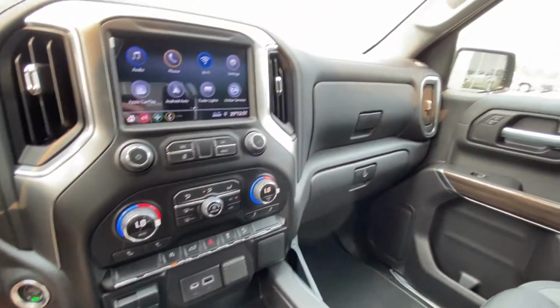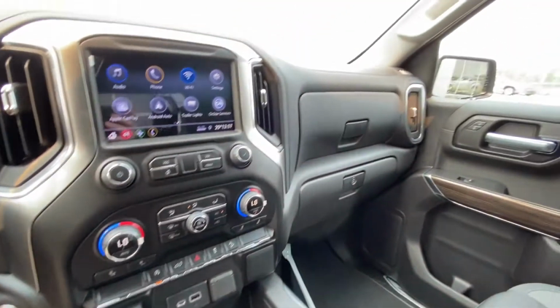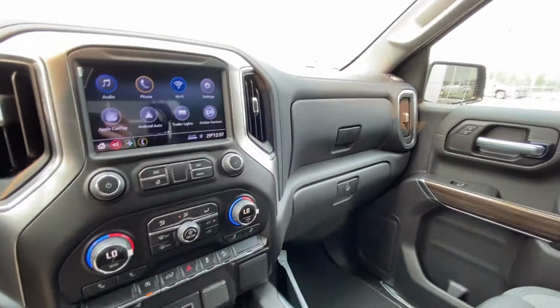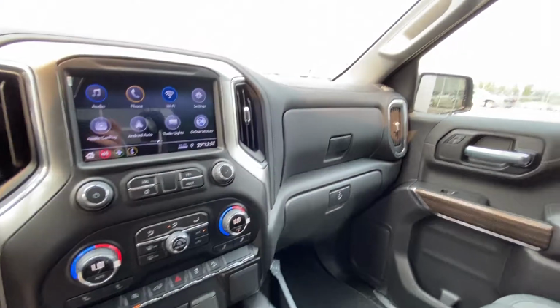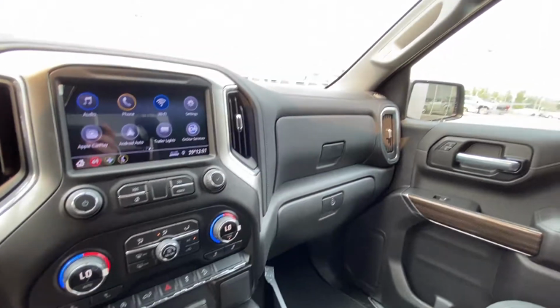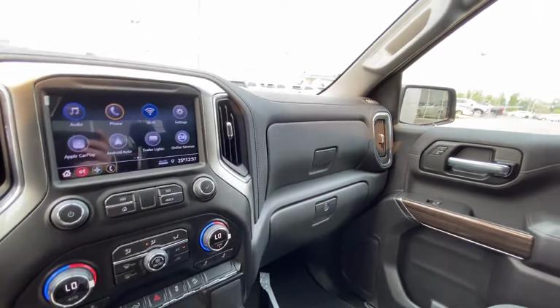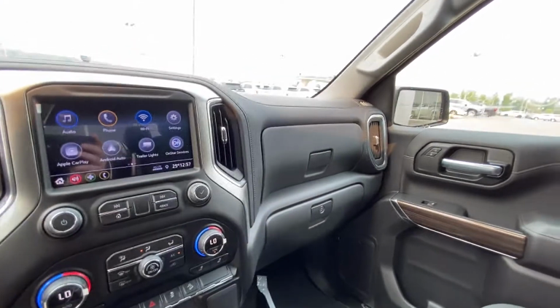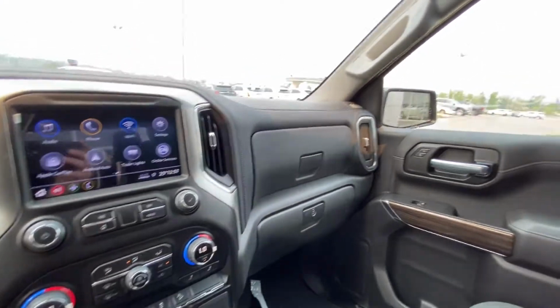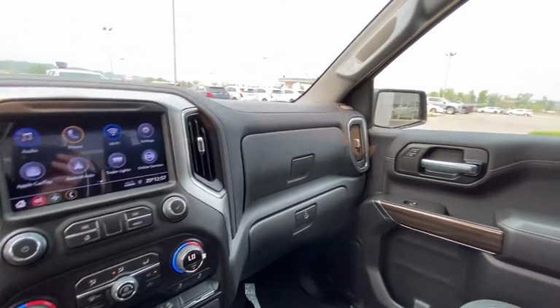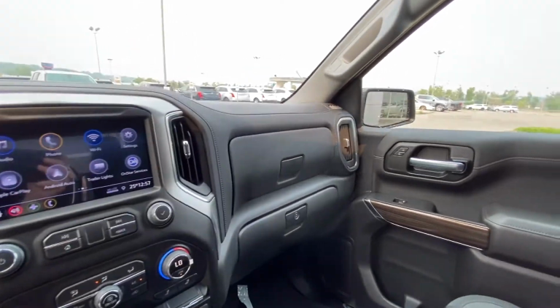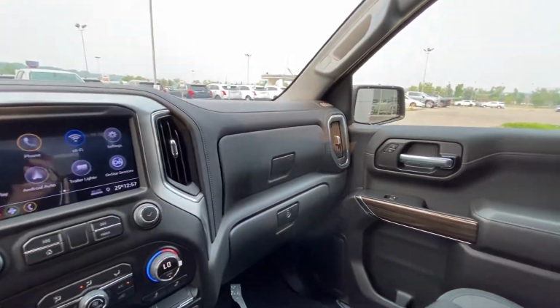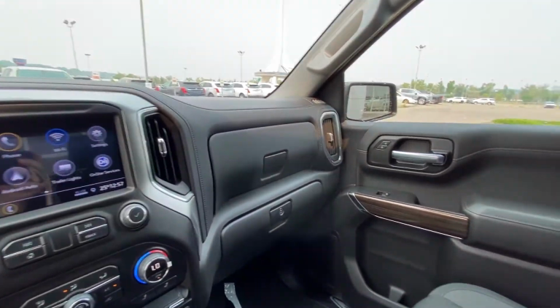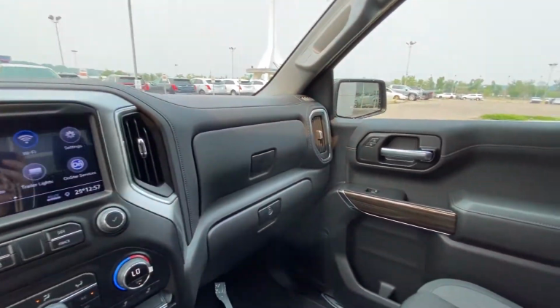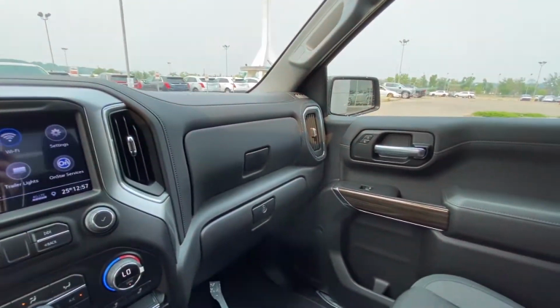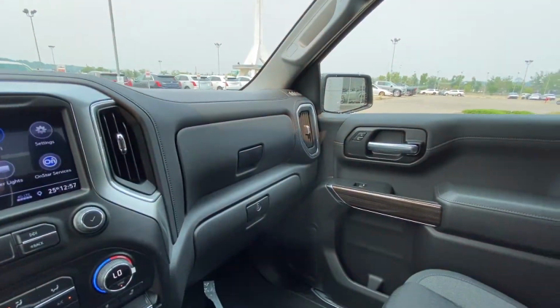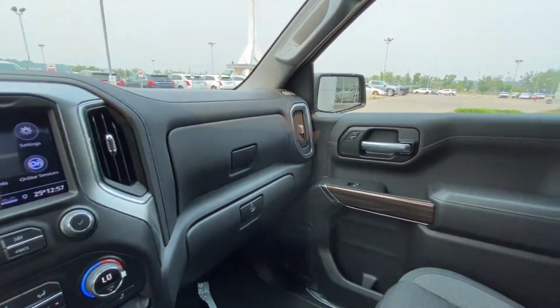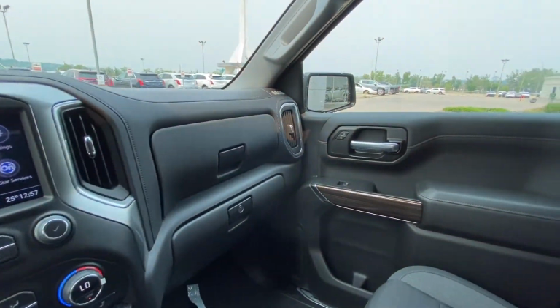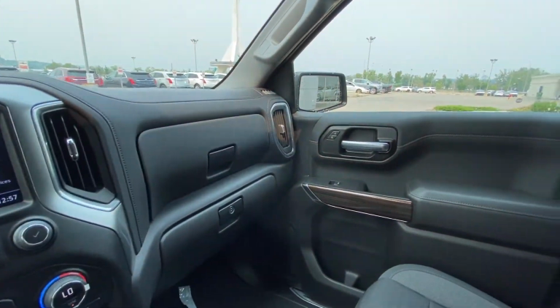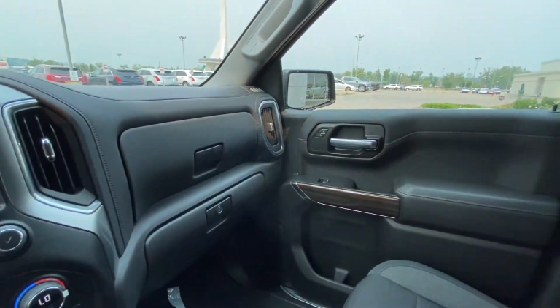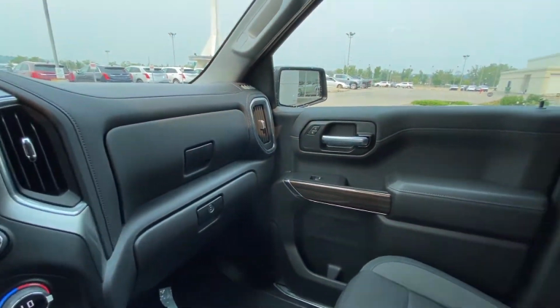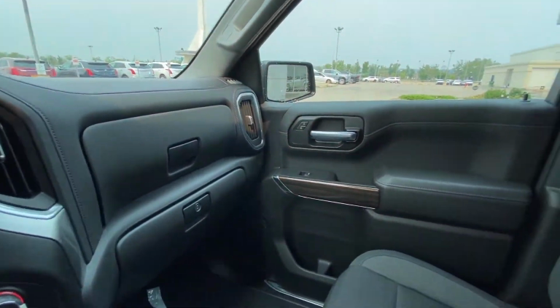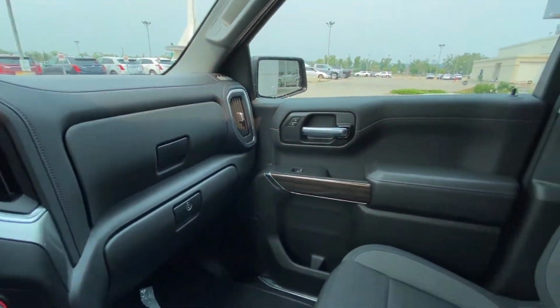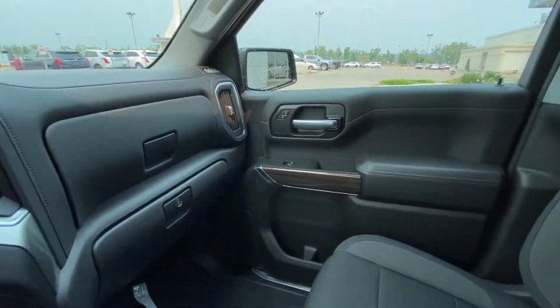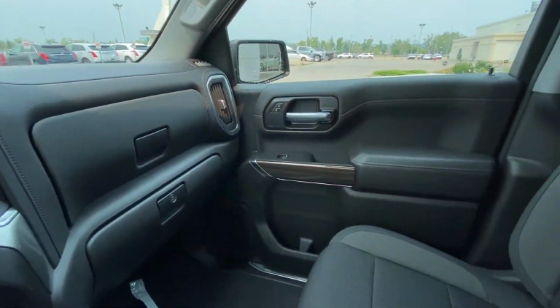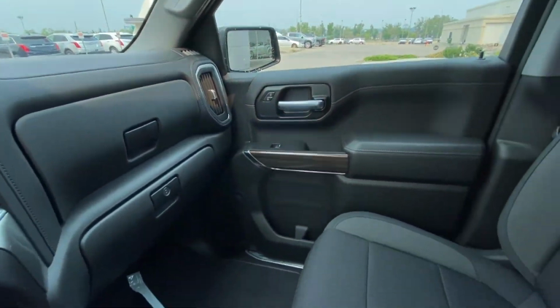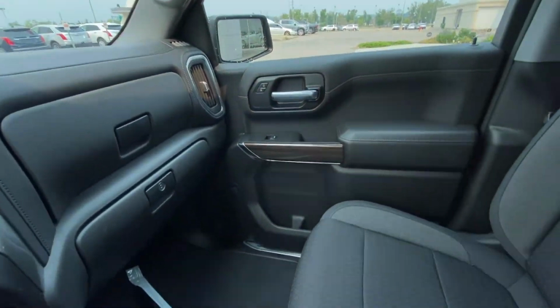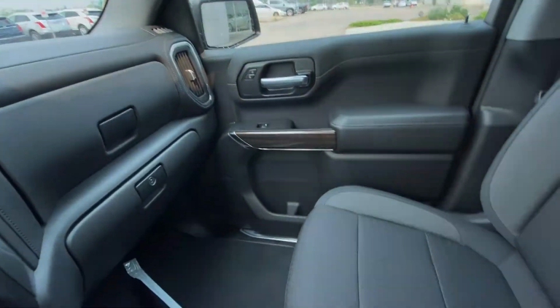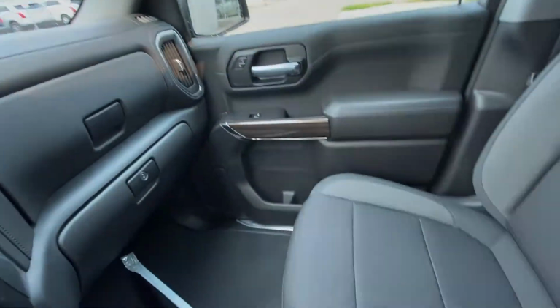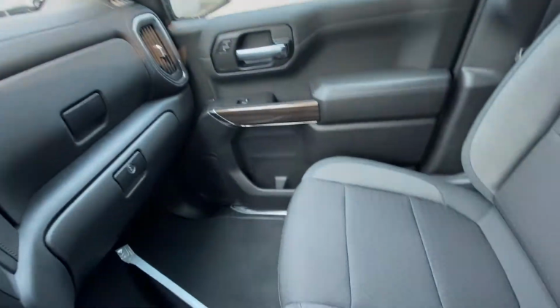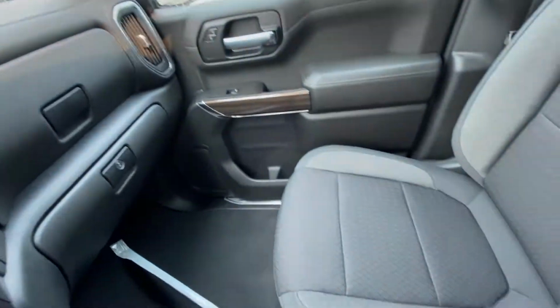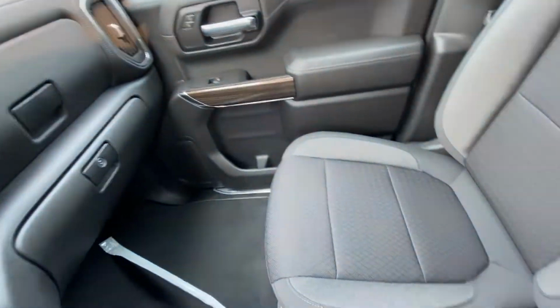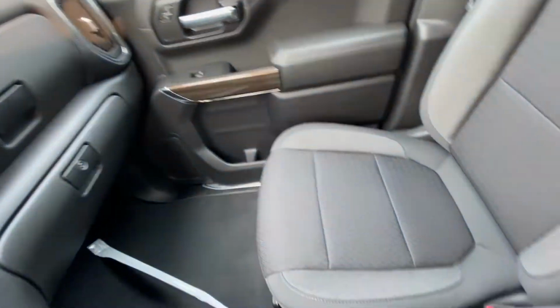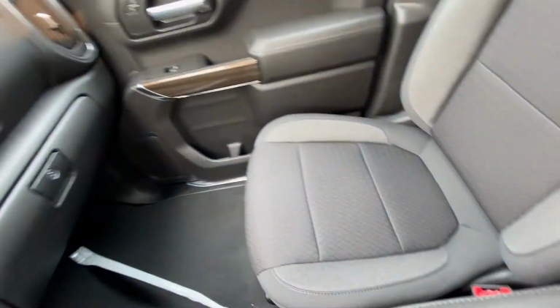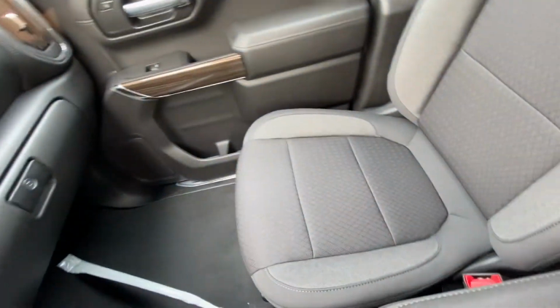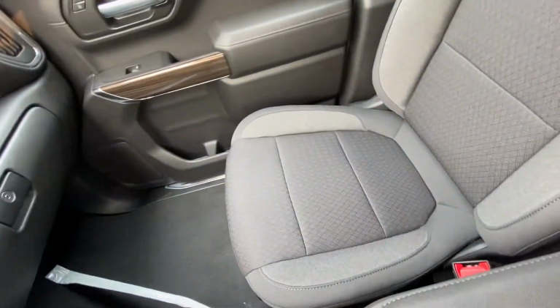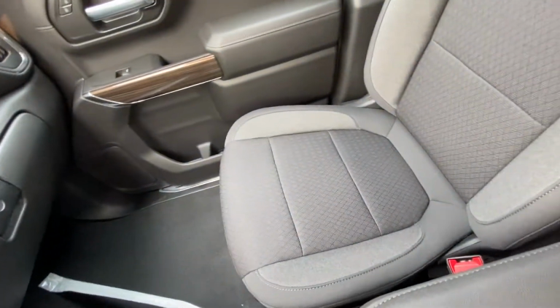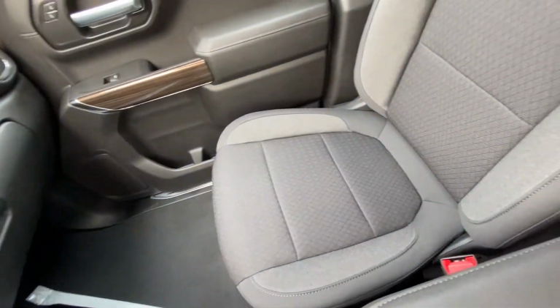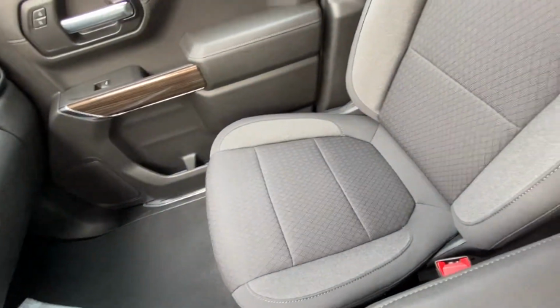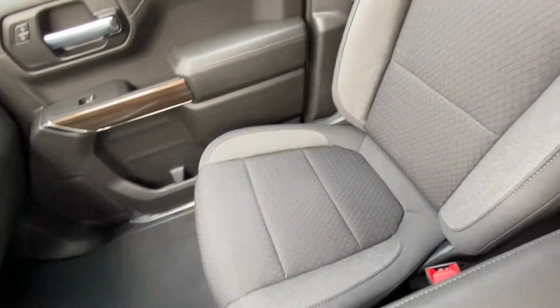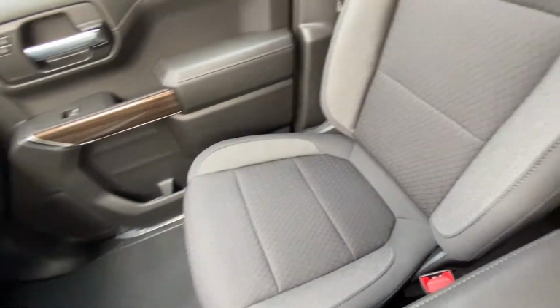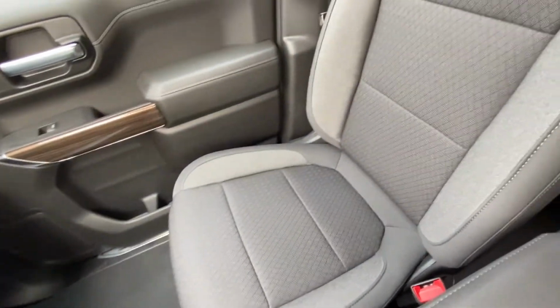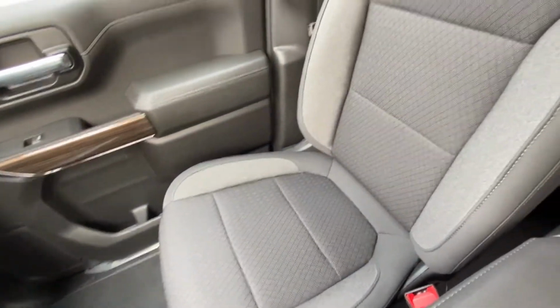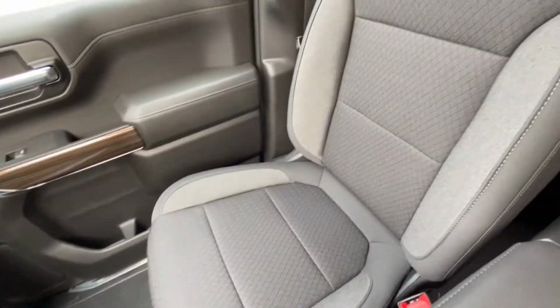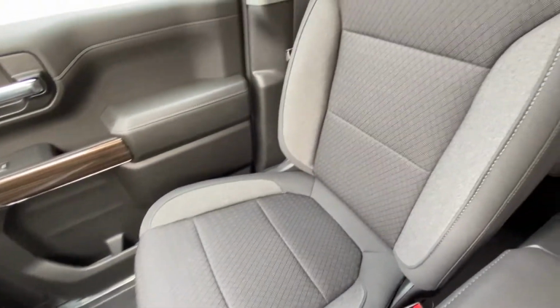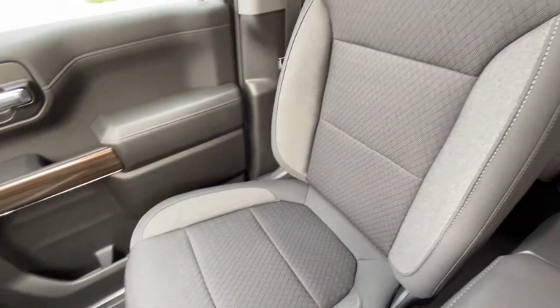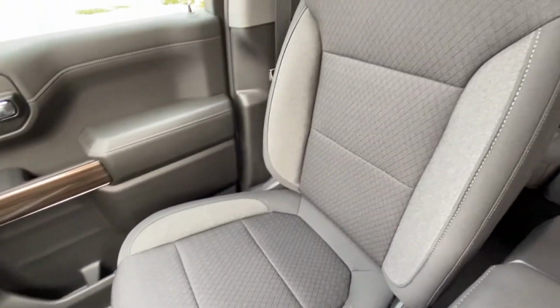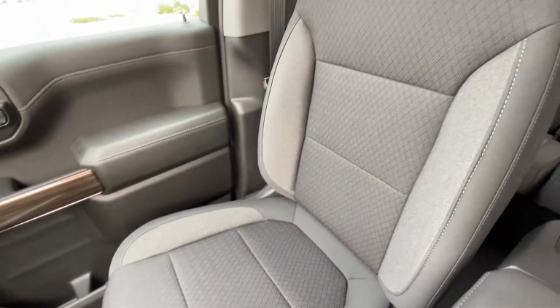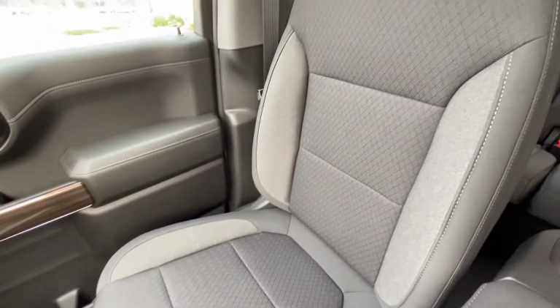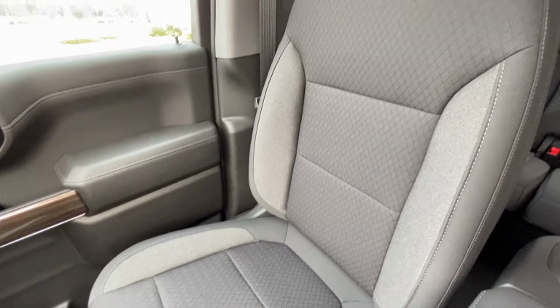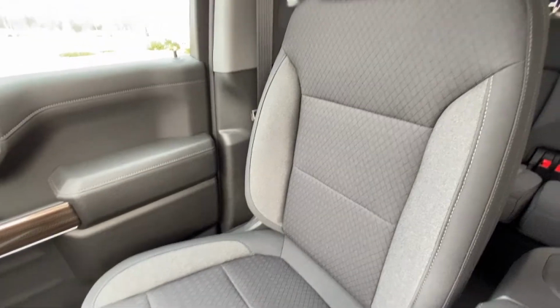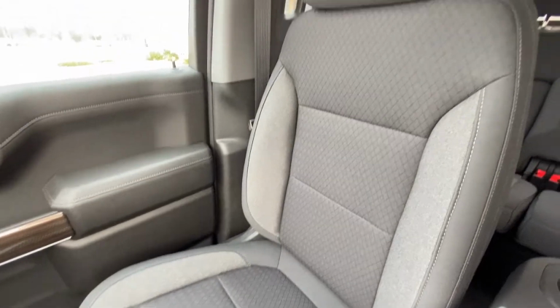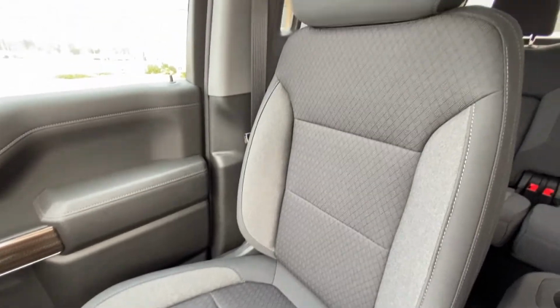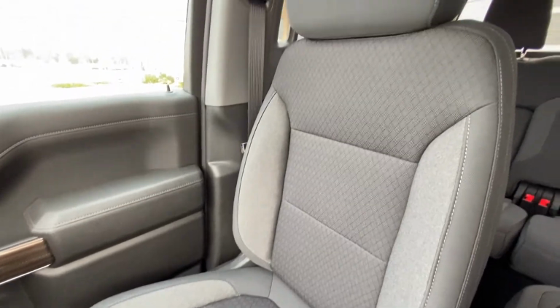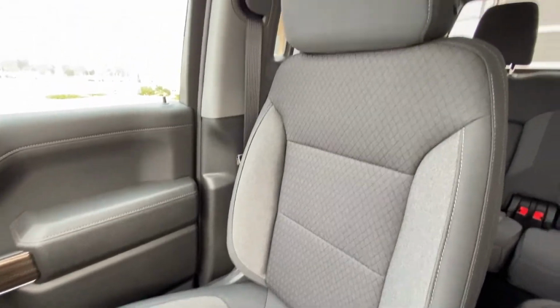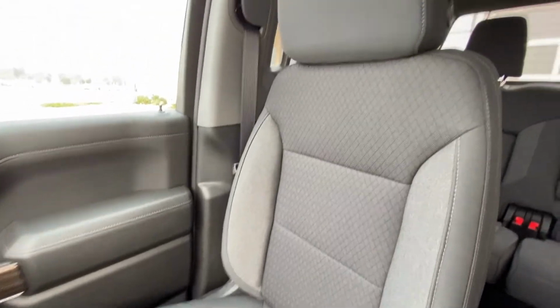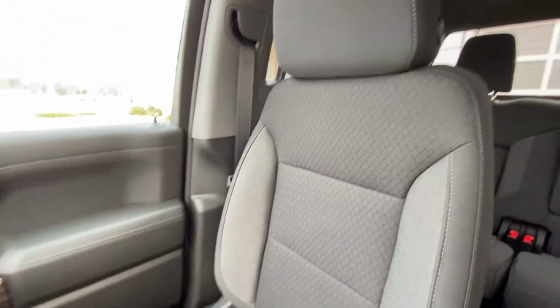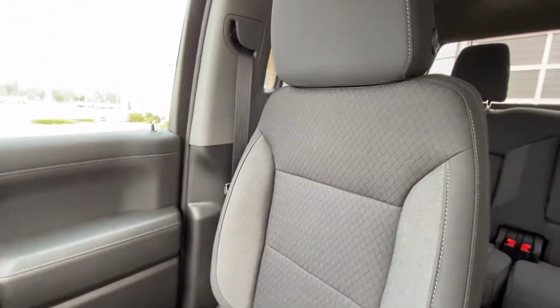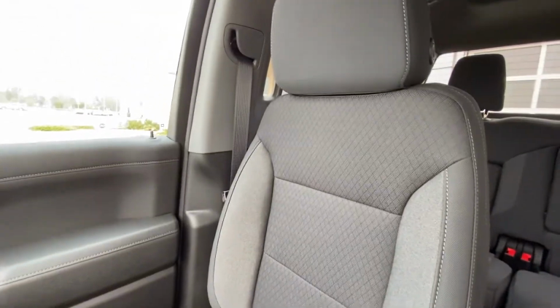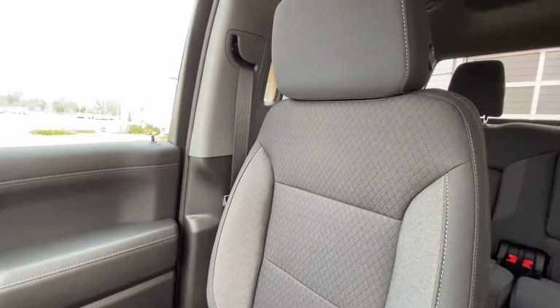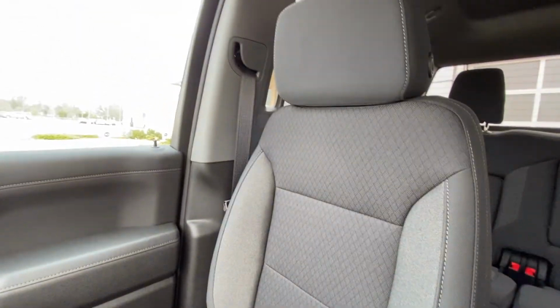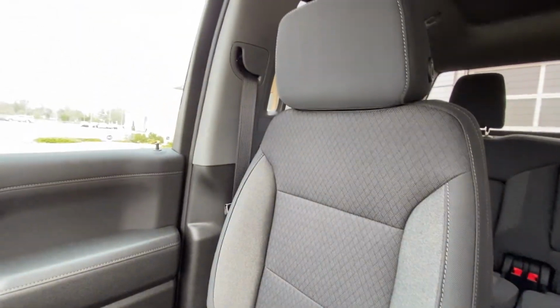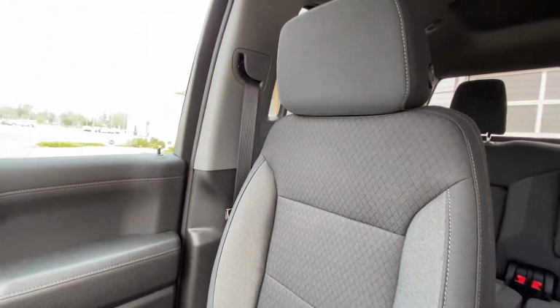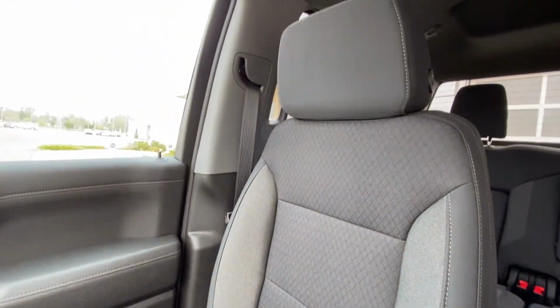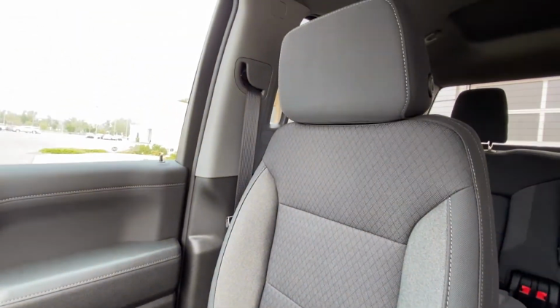The truck has an all-black interior, dual glove boxes, and heated cloth bucket seats in the front of the Silverado RST.